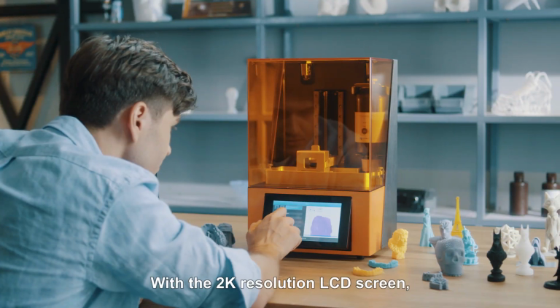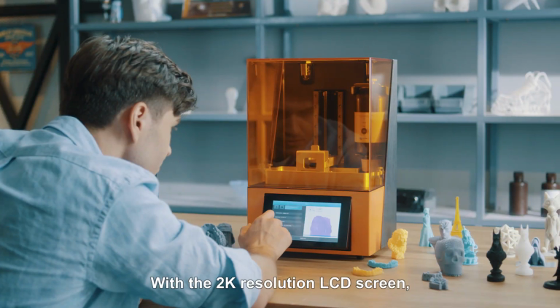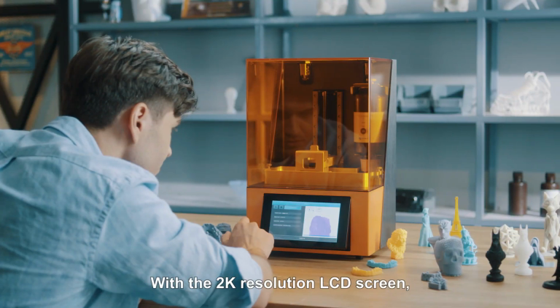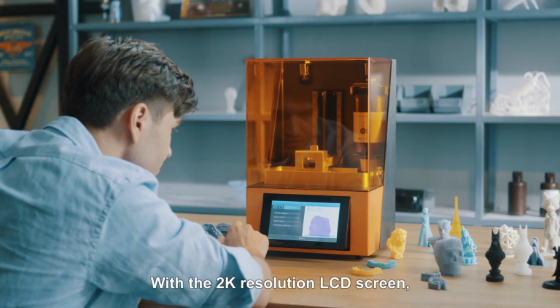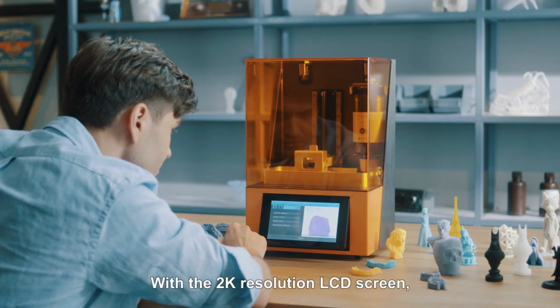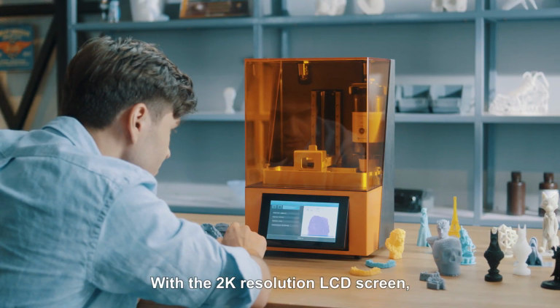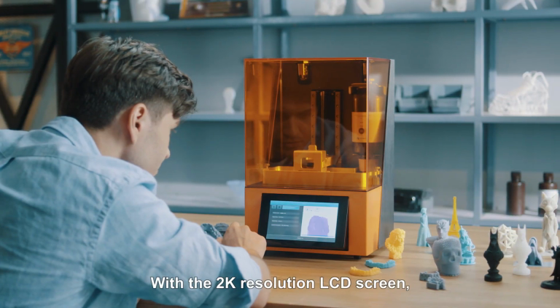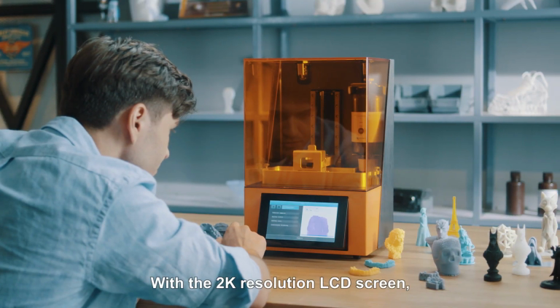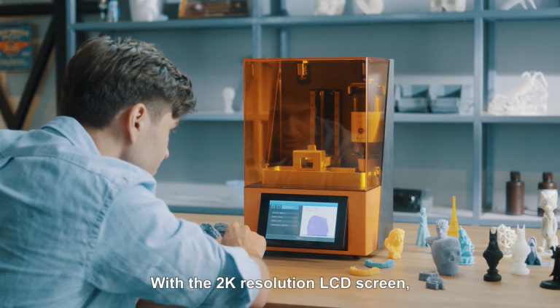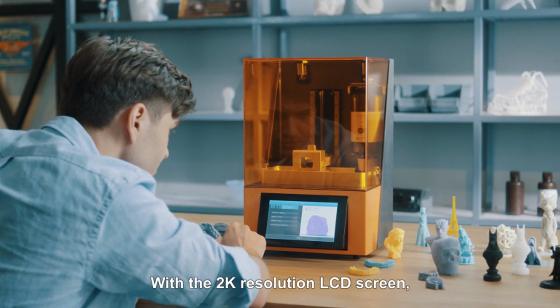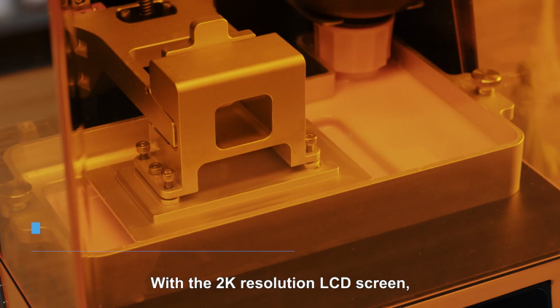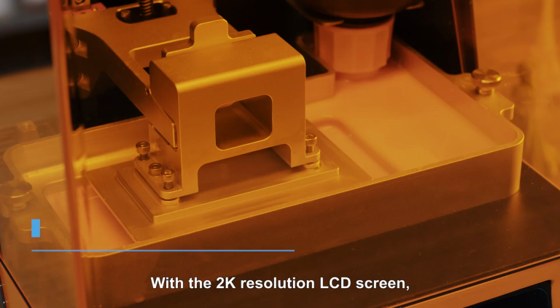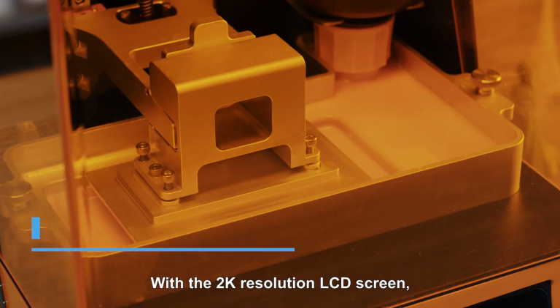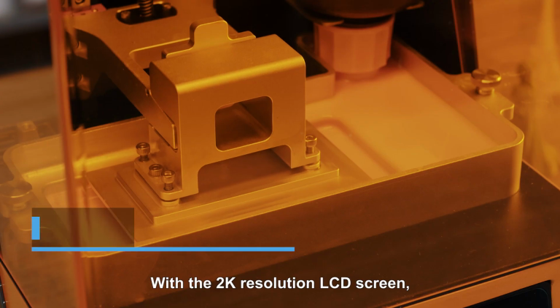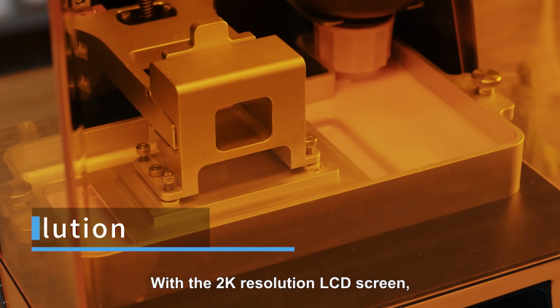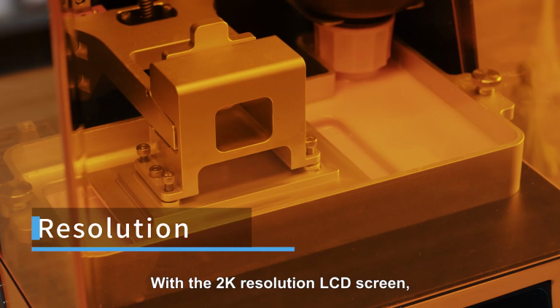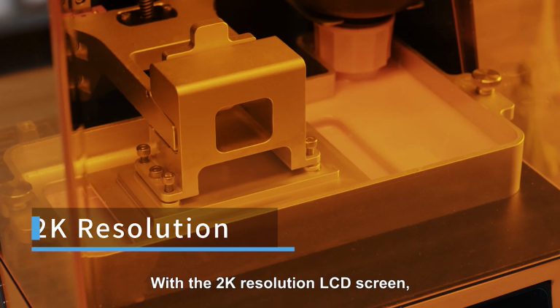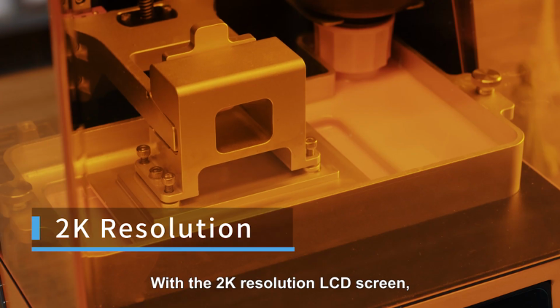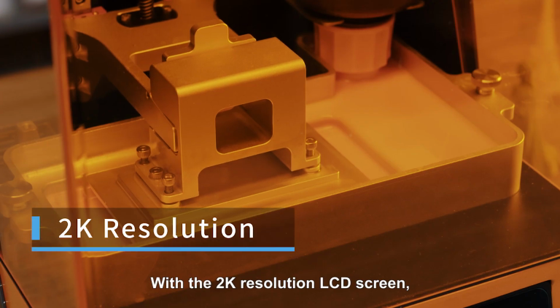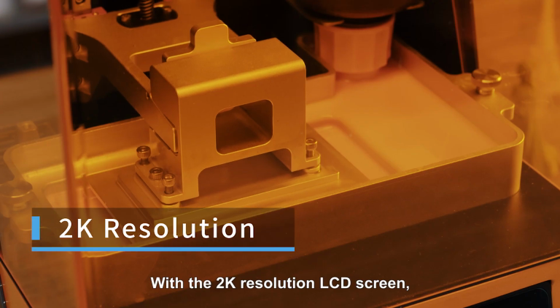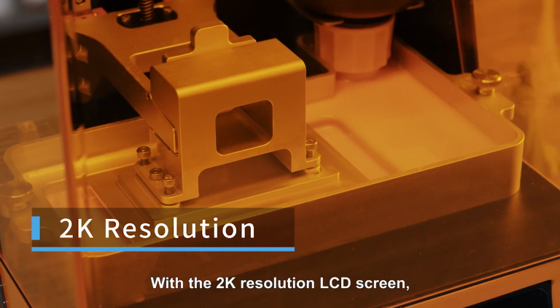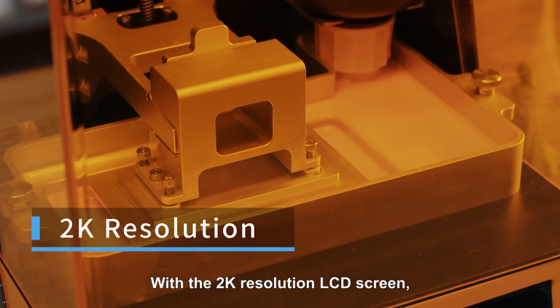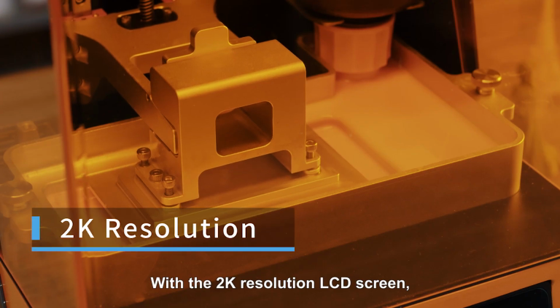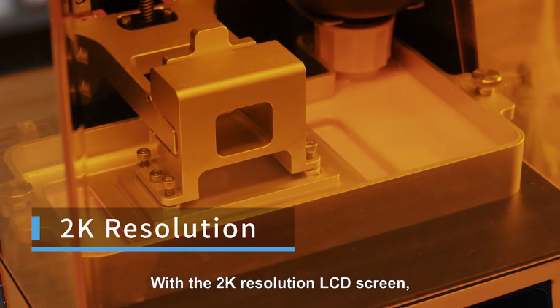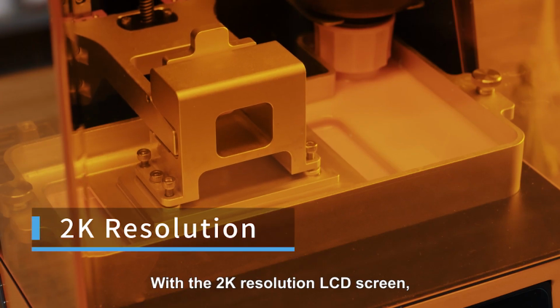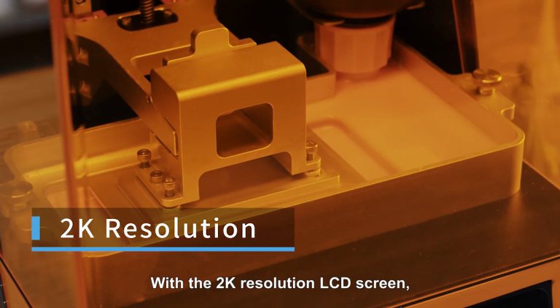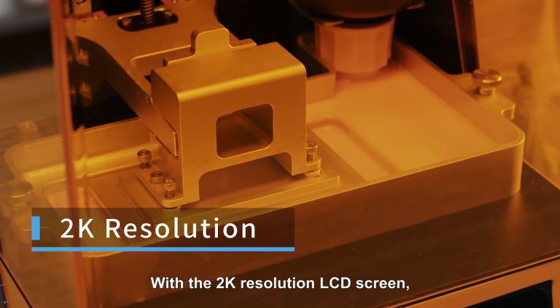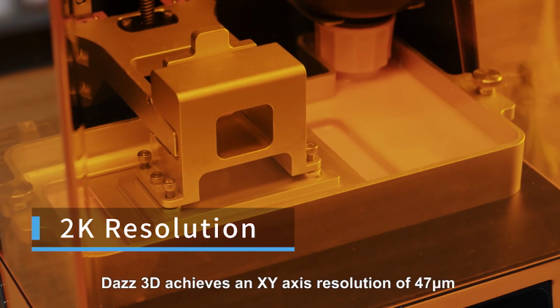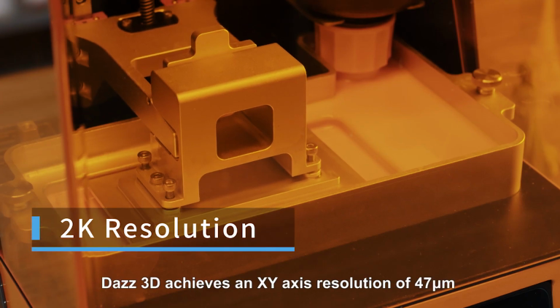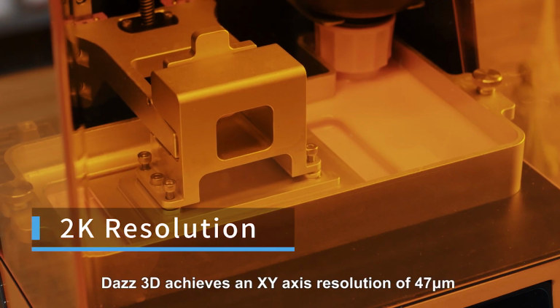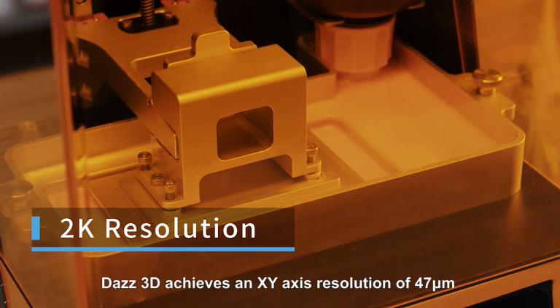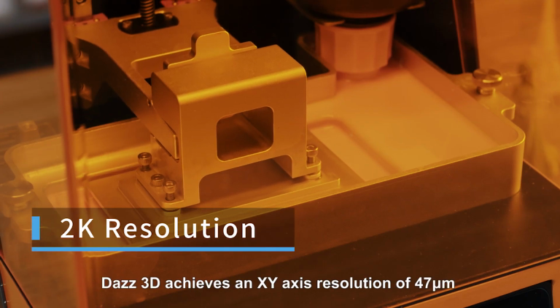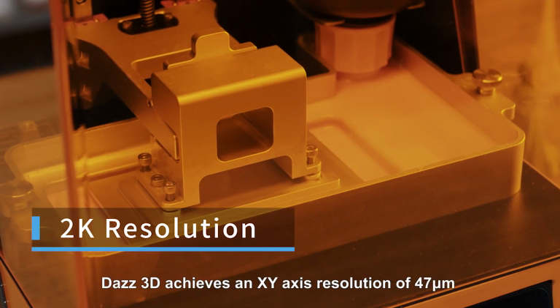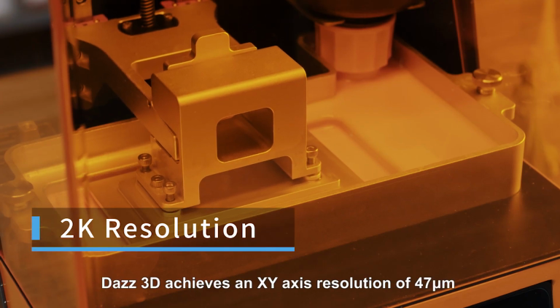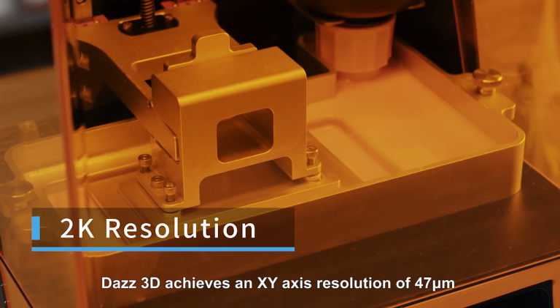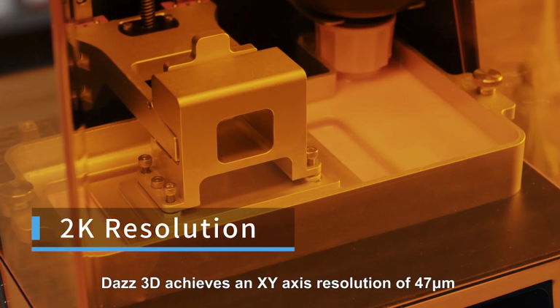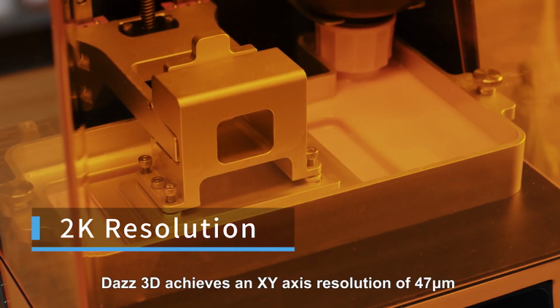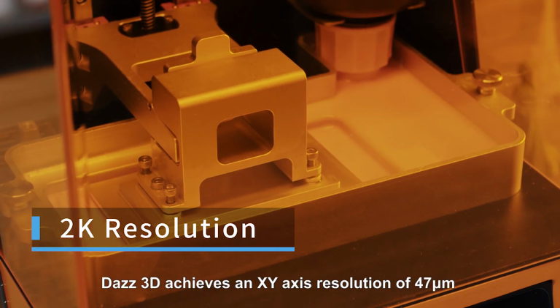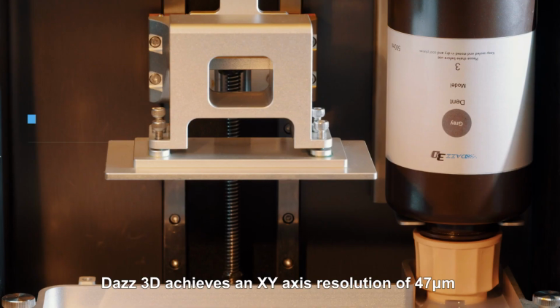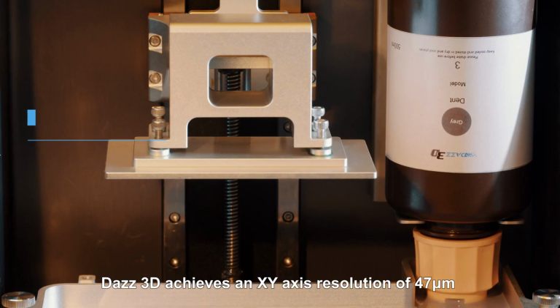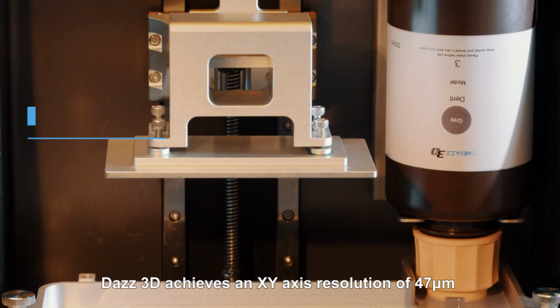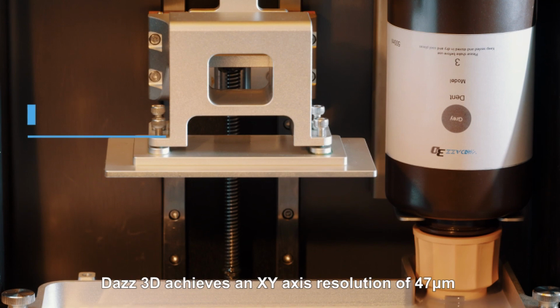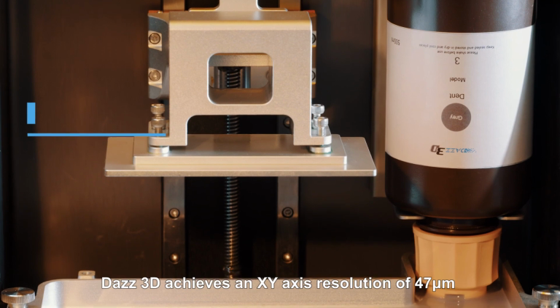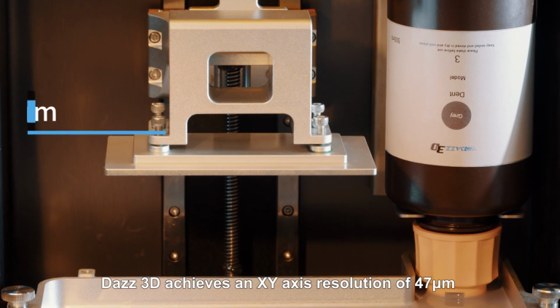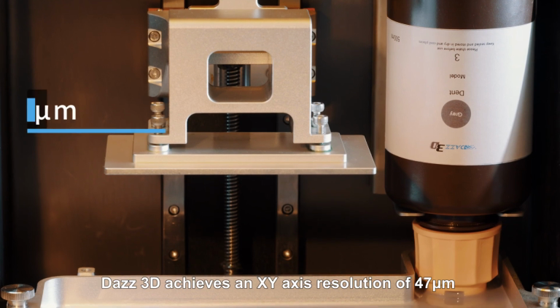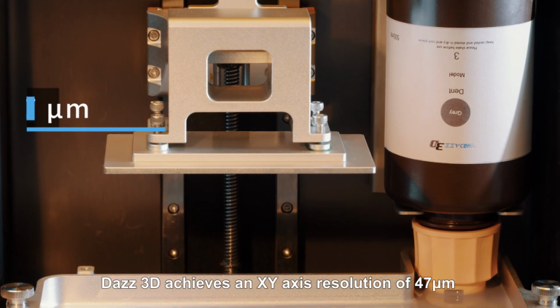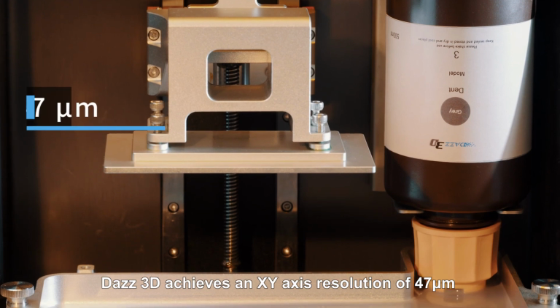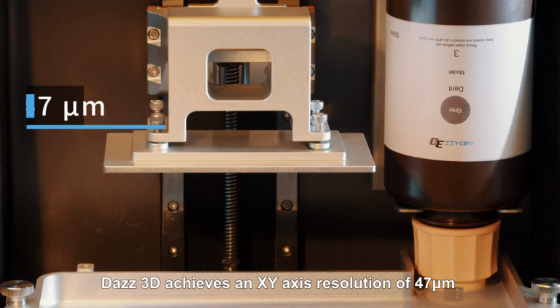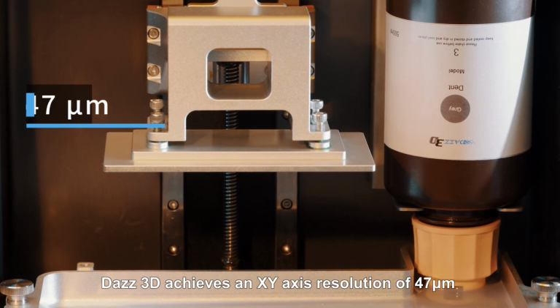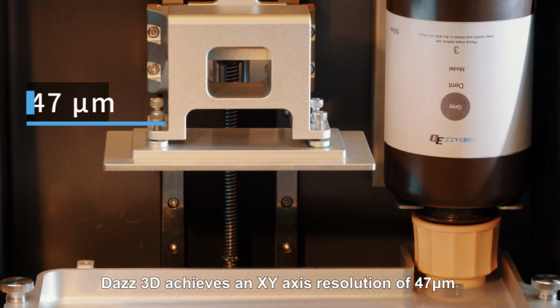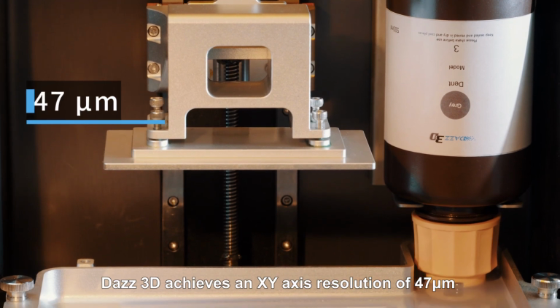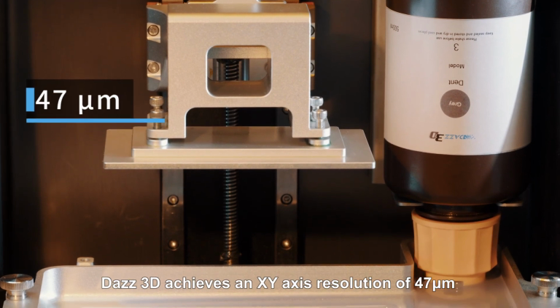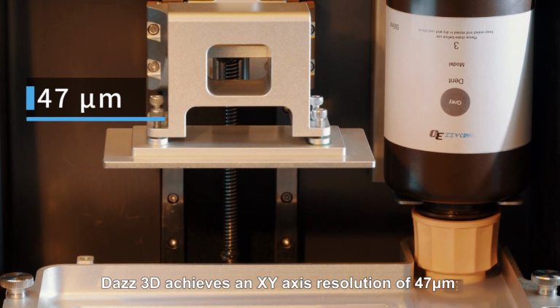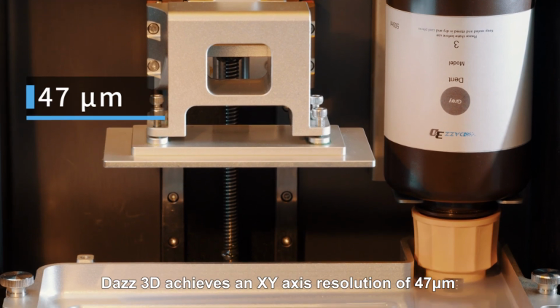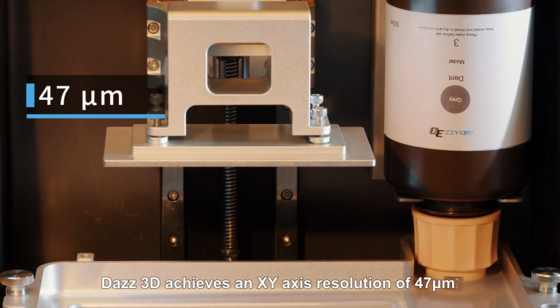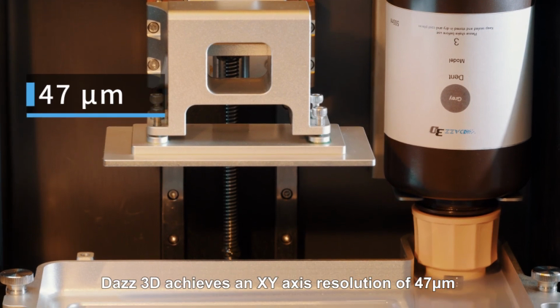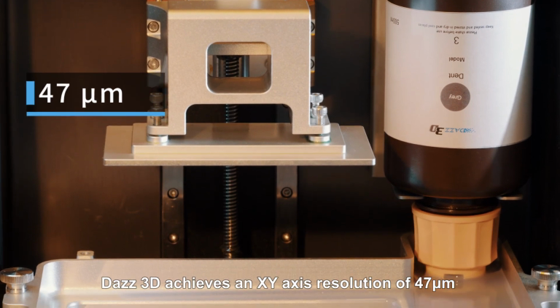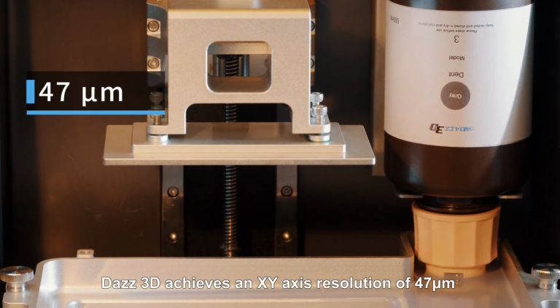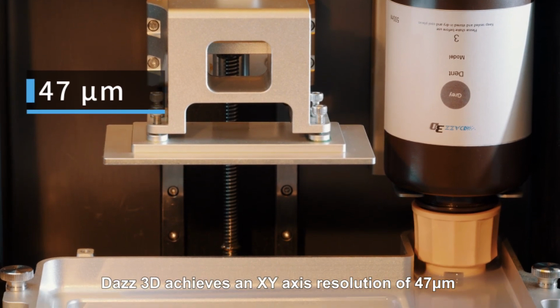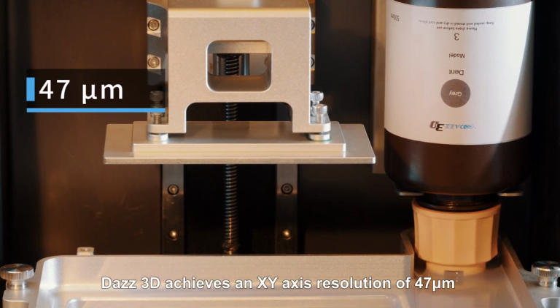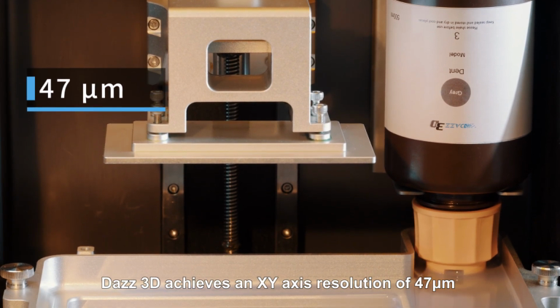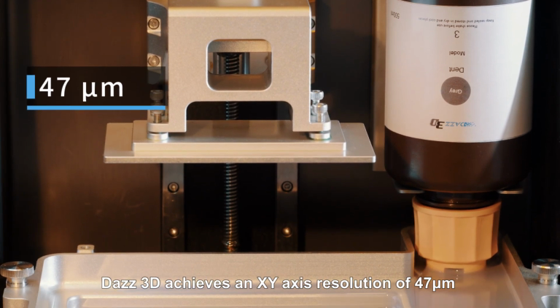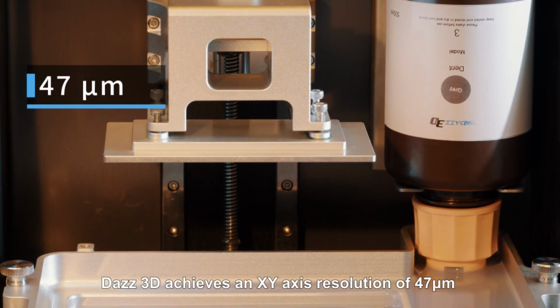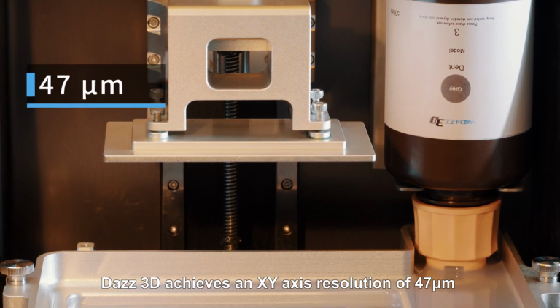With the 2K resolution LCD screen, DAS3D achieves an XY axis resolution of 47 micrometers.